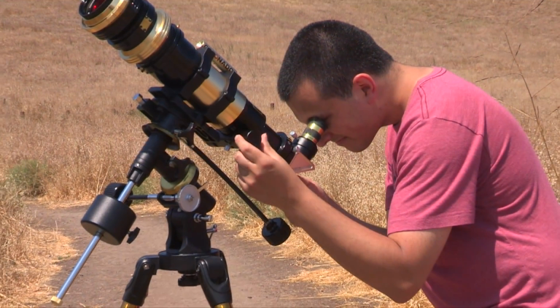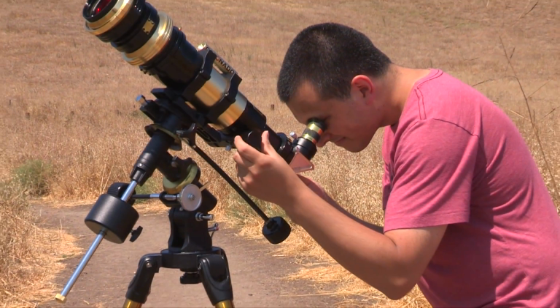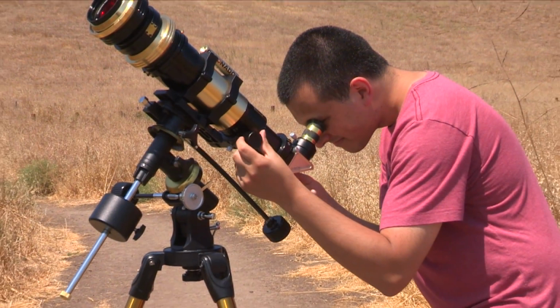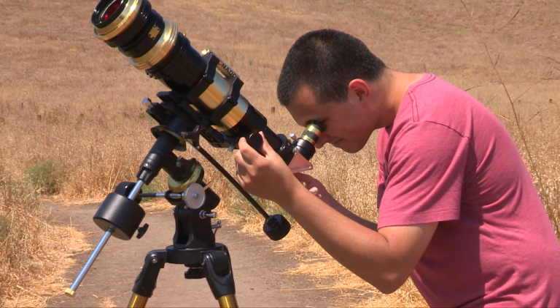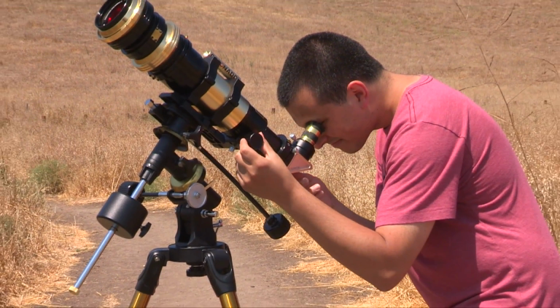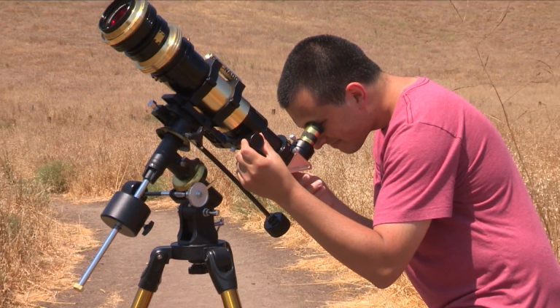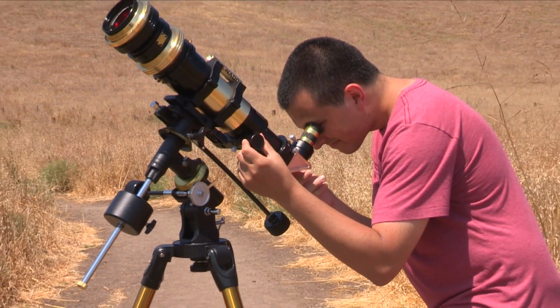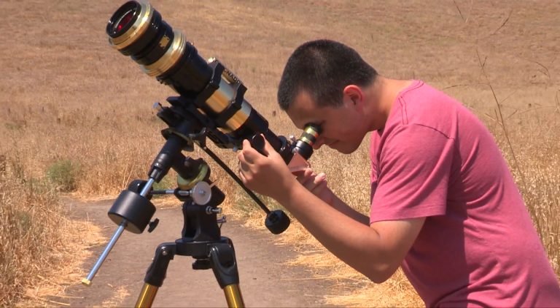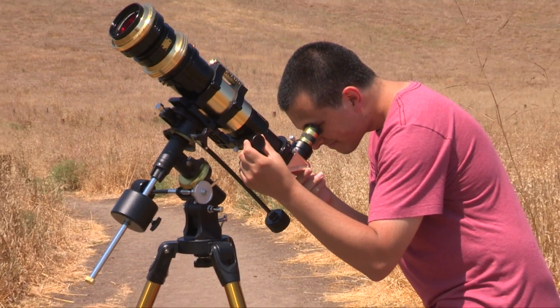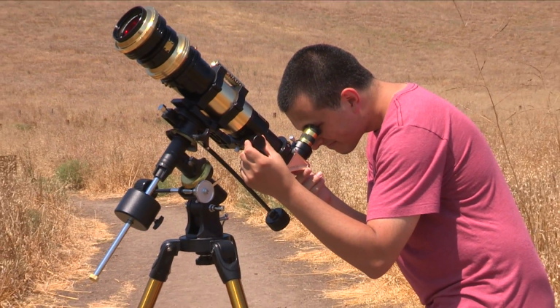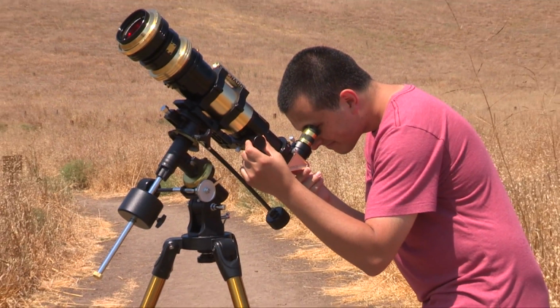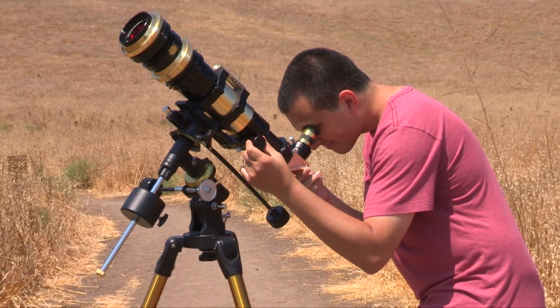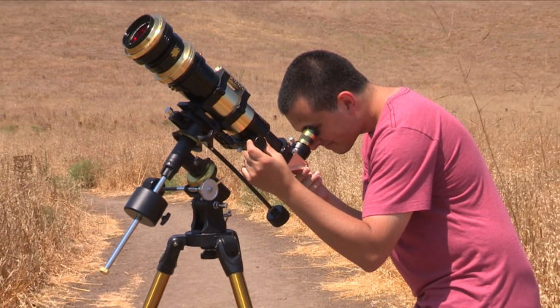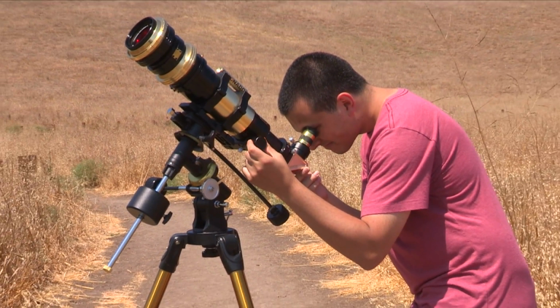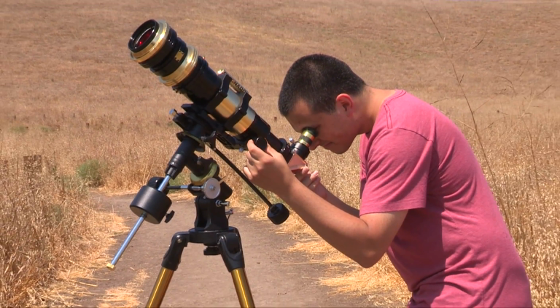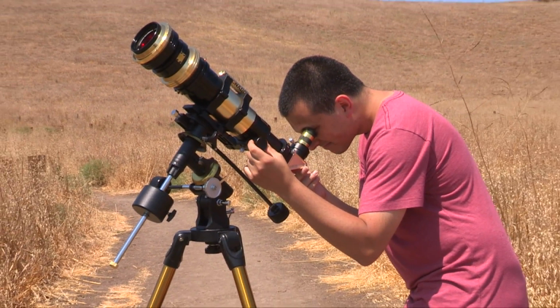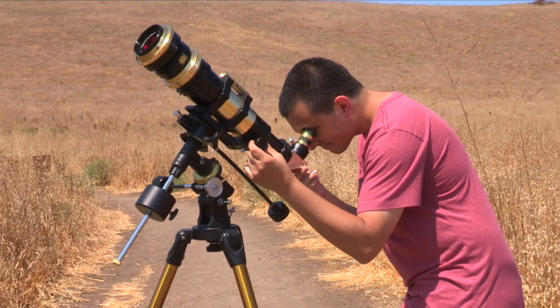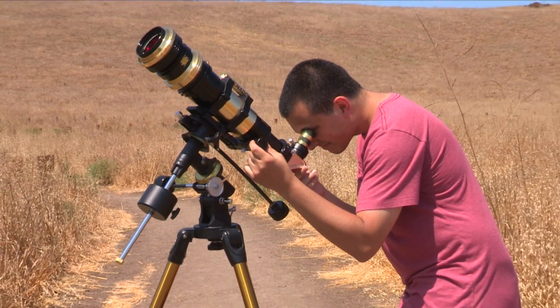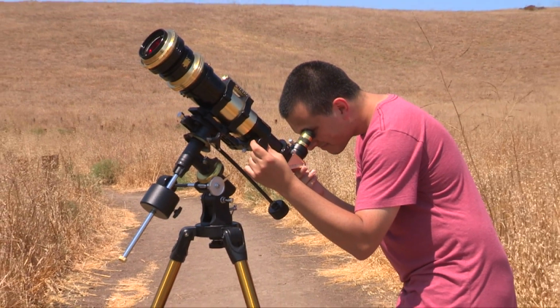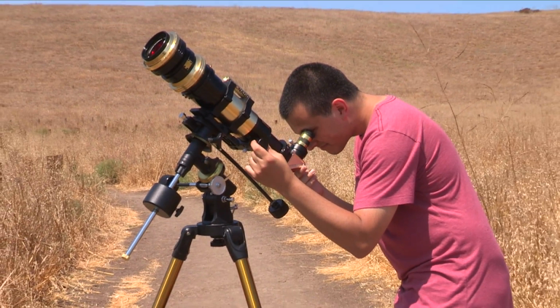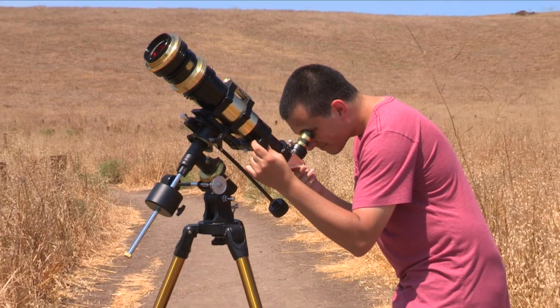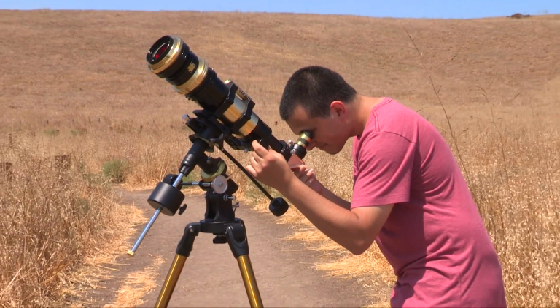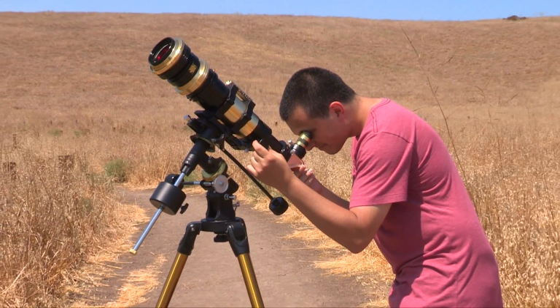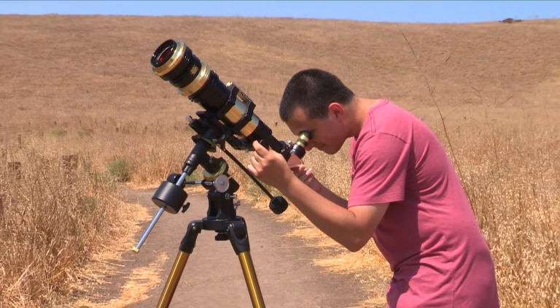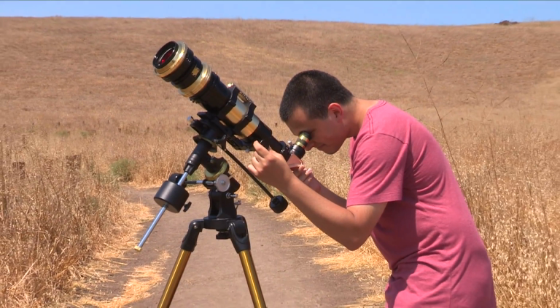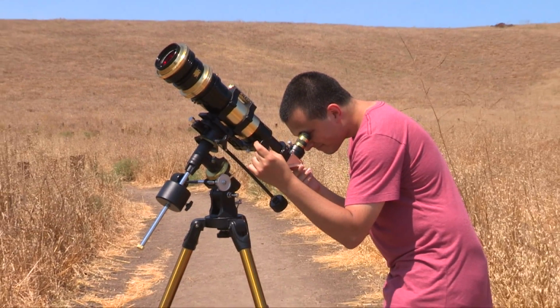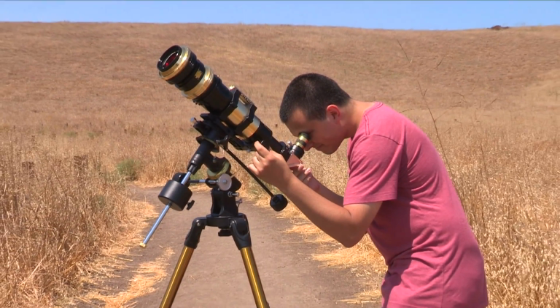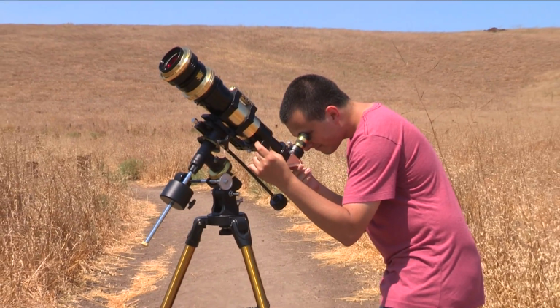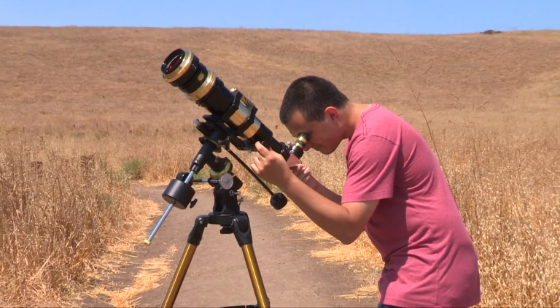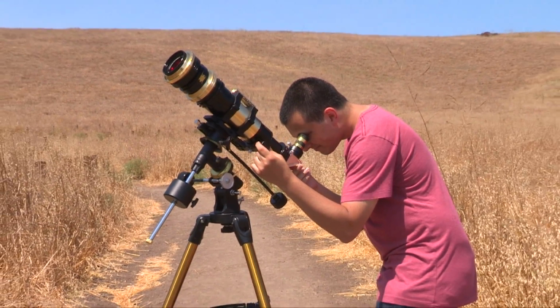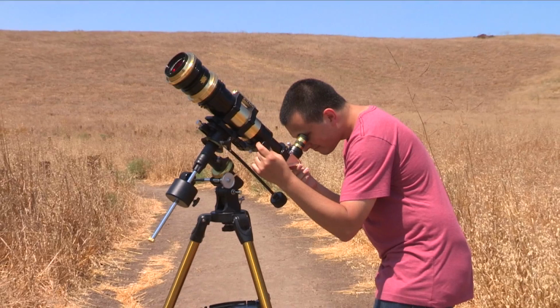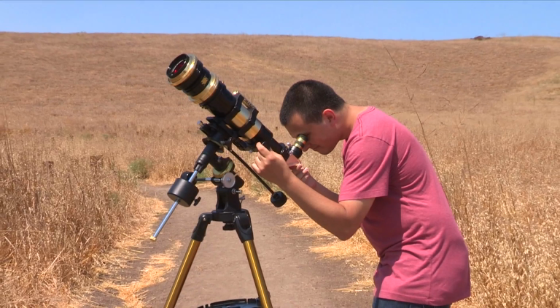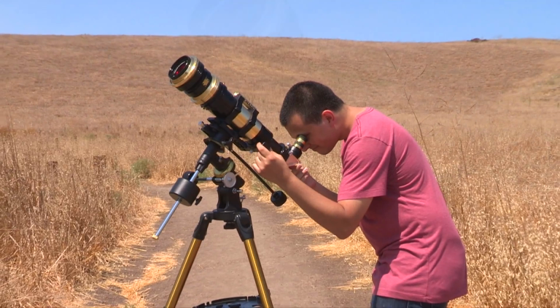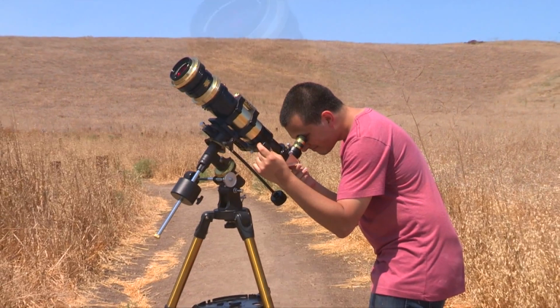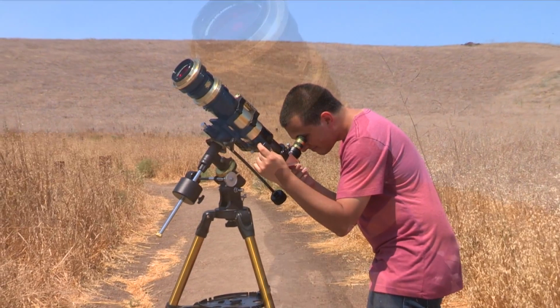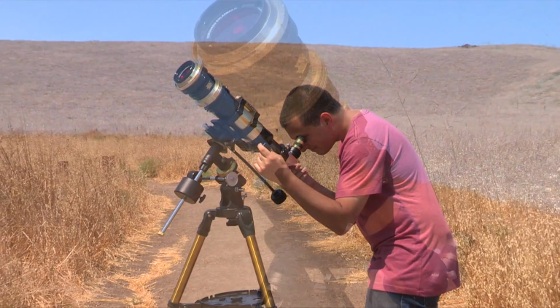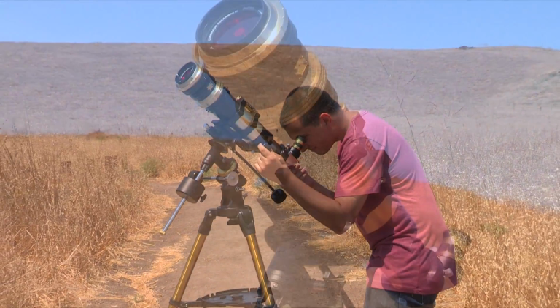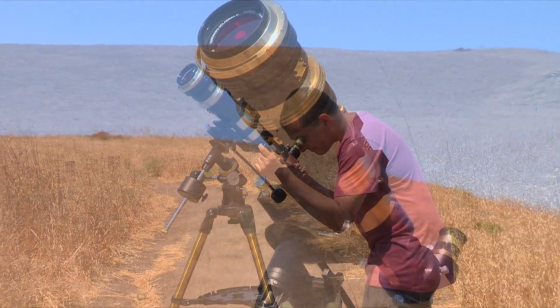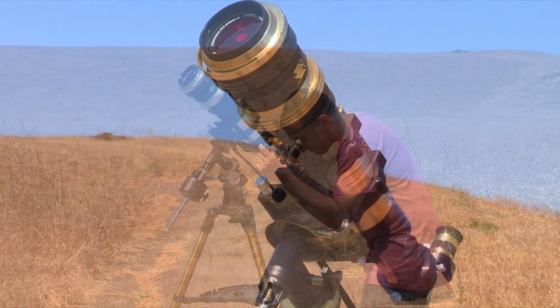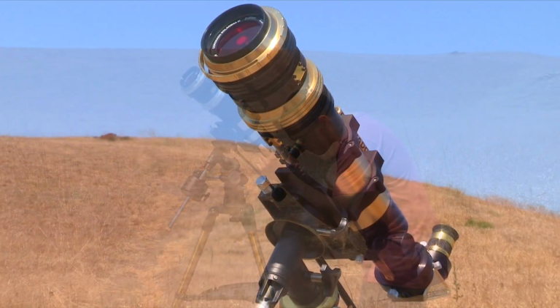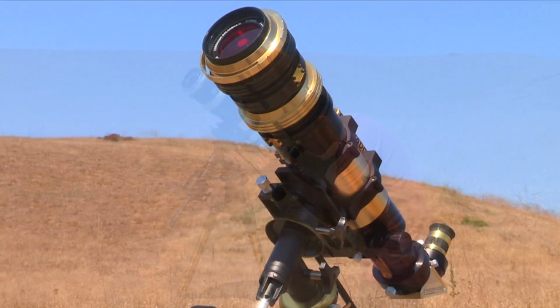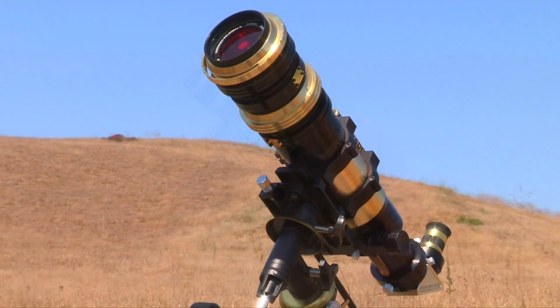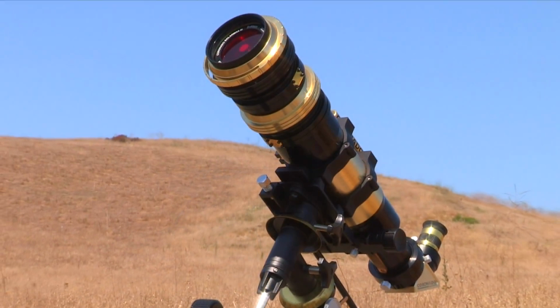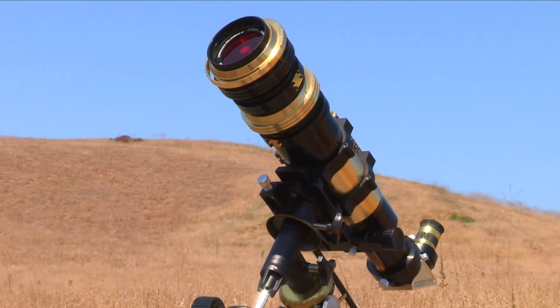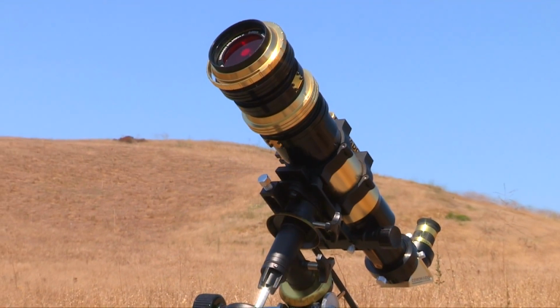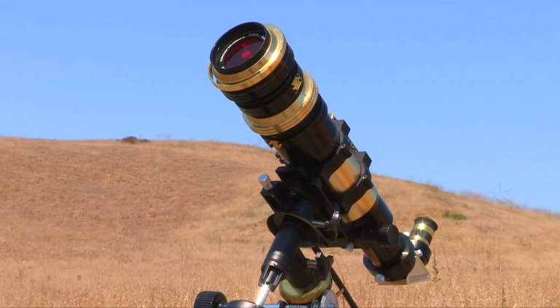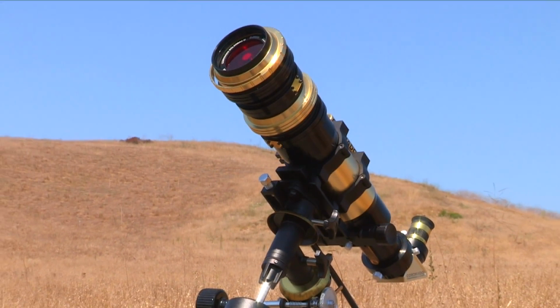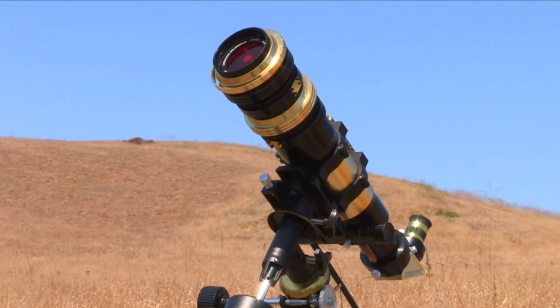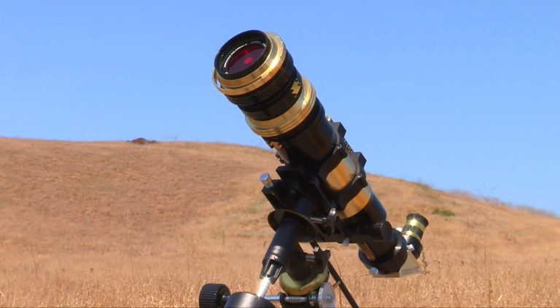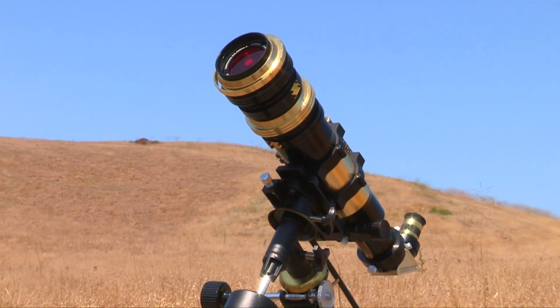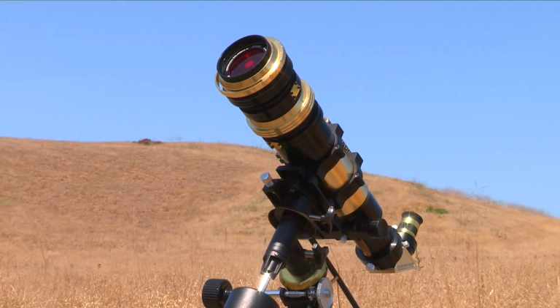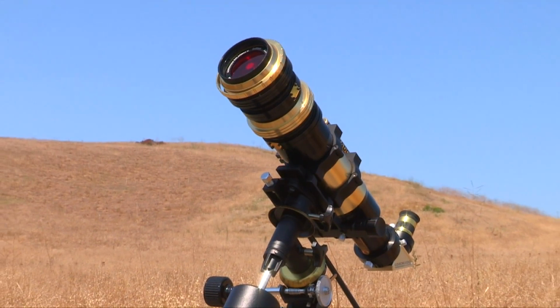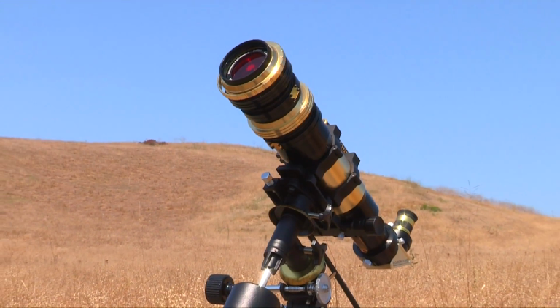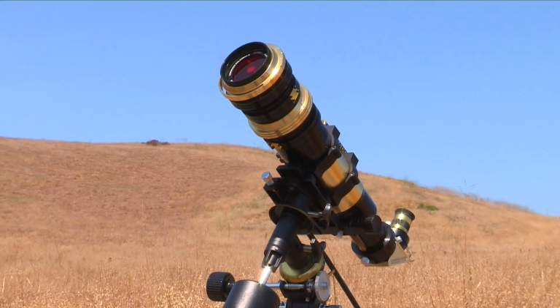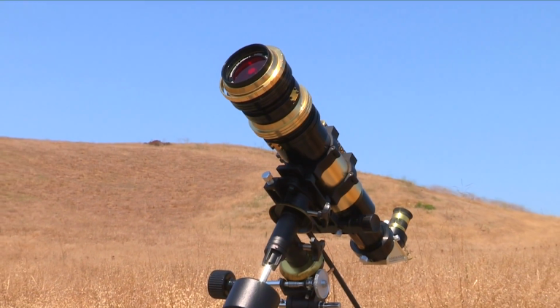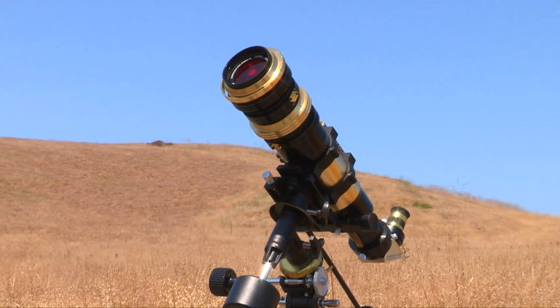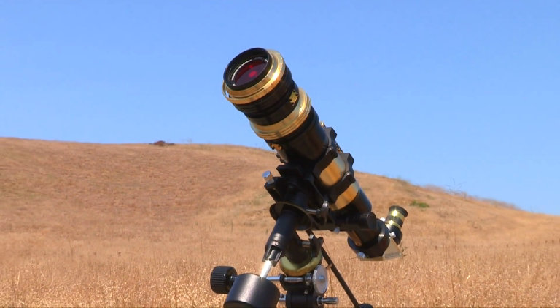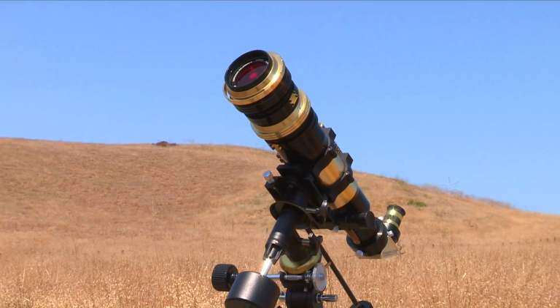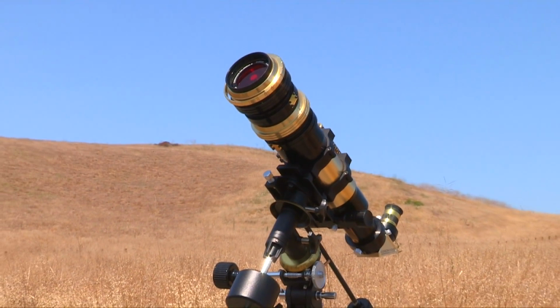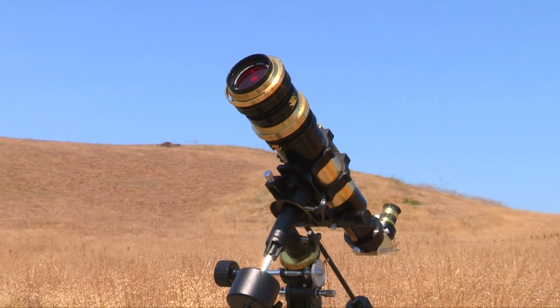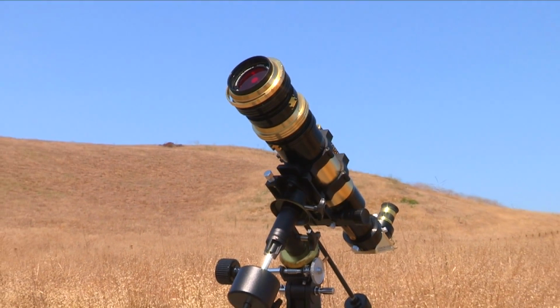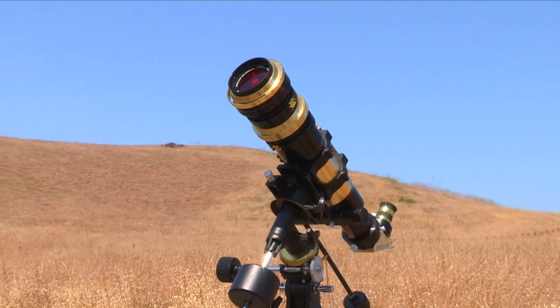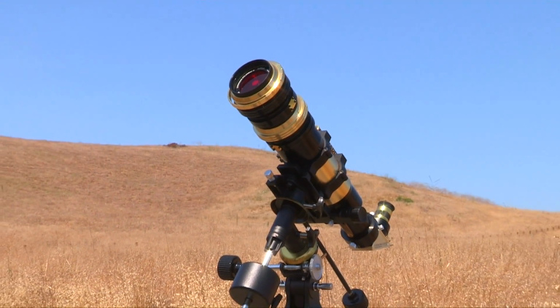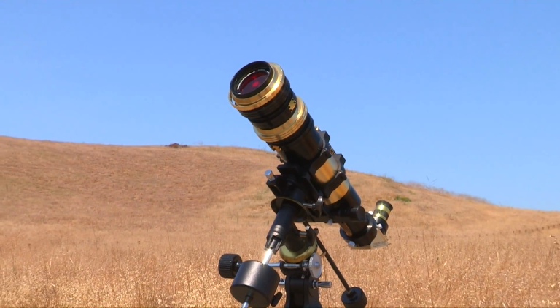Whether you are focusing on the solar edge or surface features in the chromosphere, the SolarMax III 70mm is the solar scope for you.